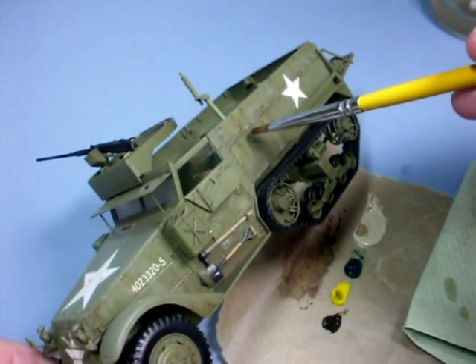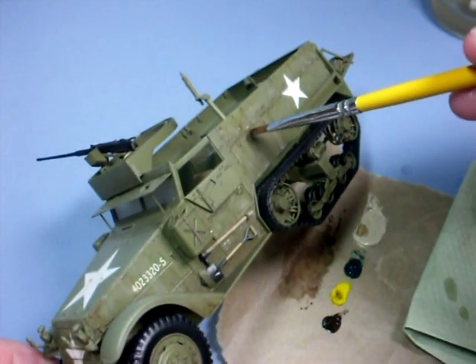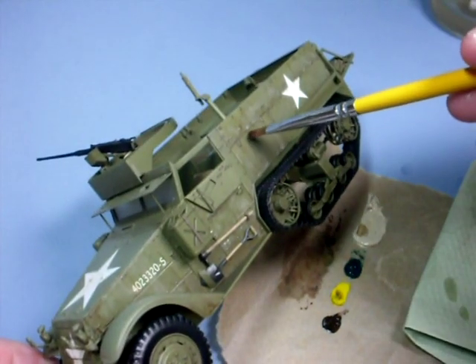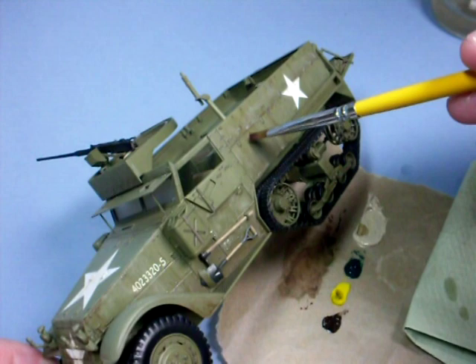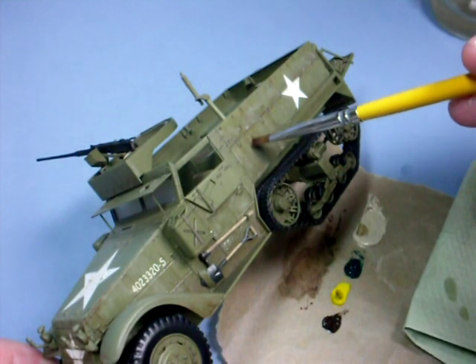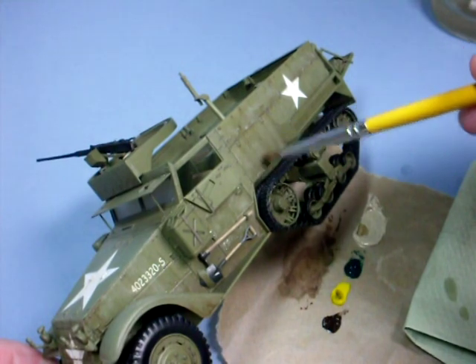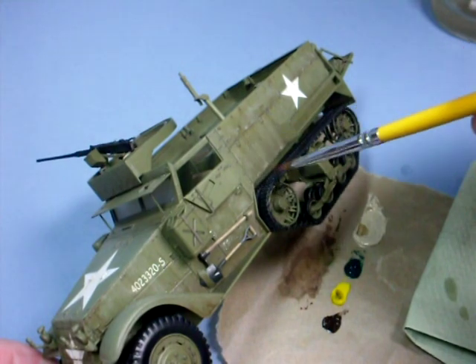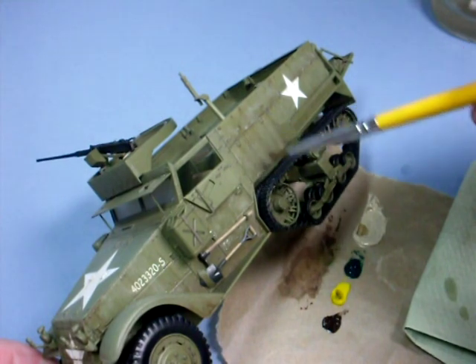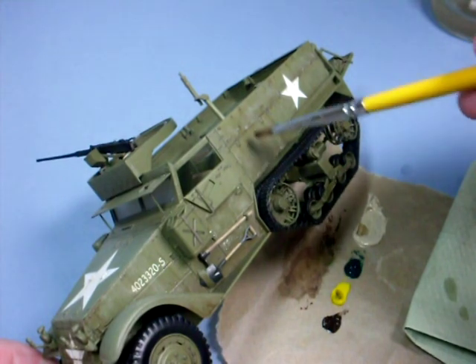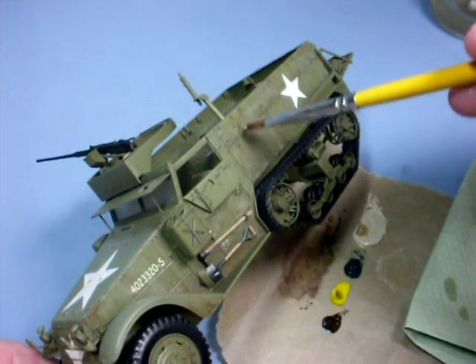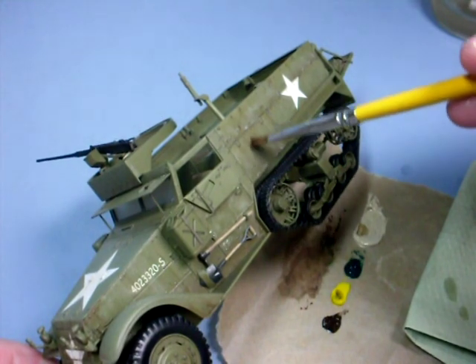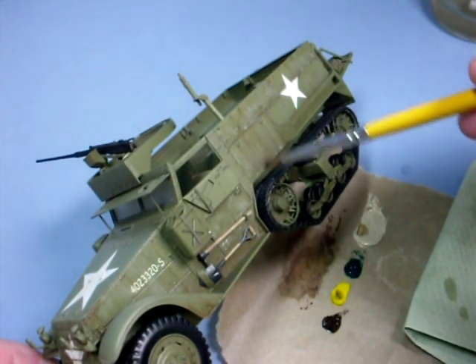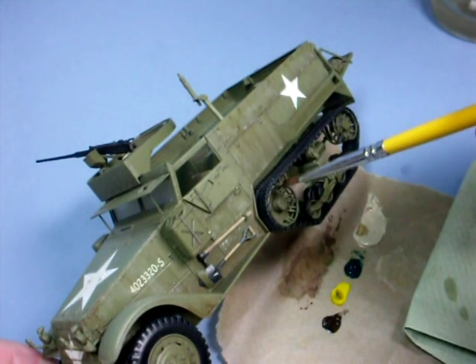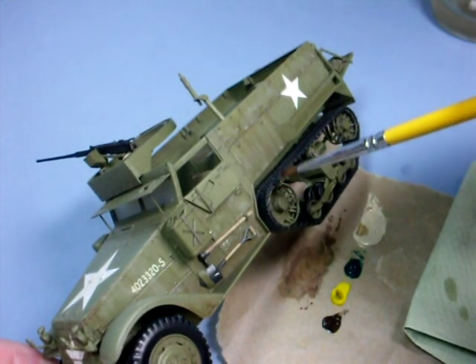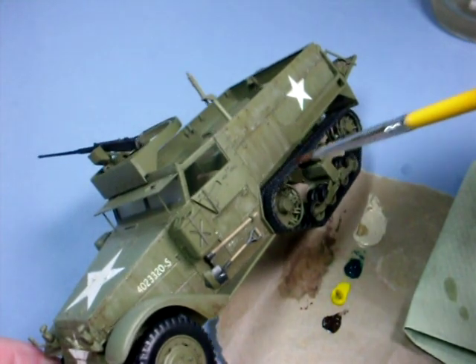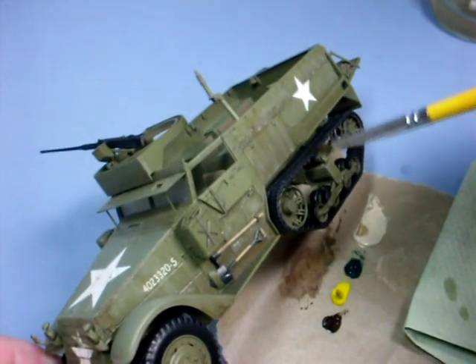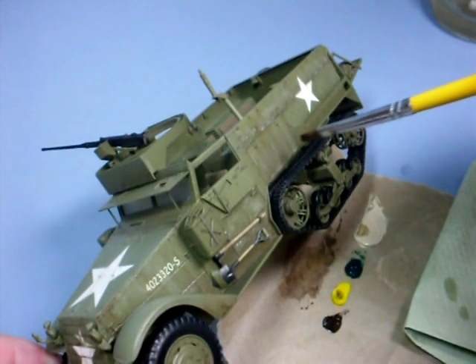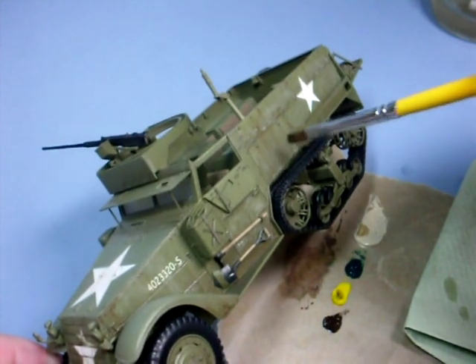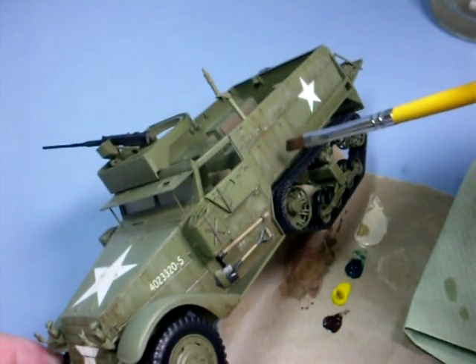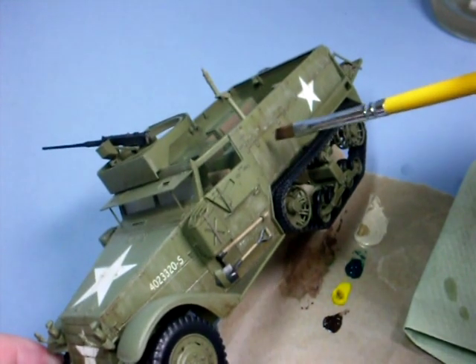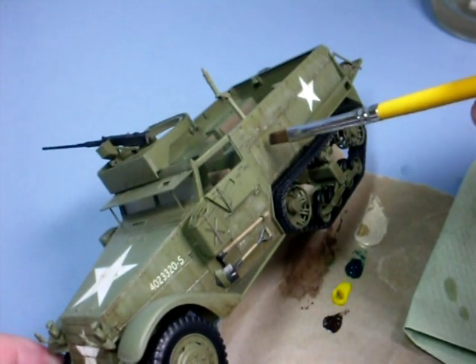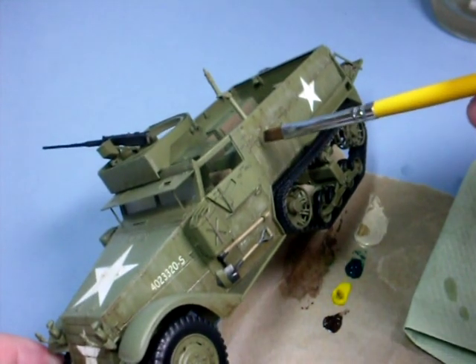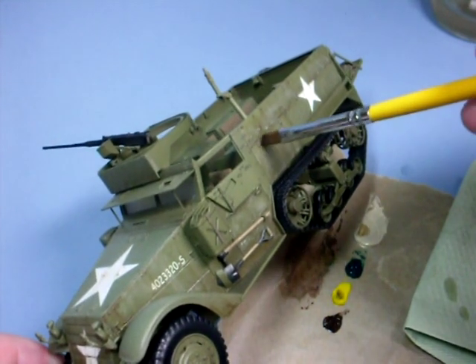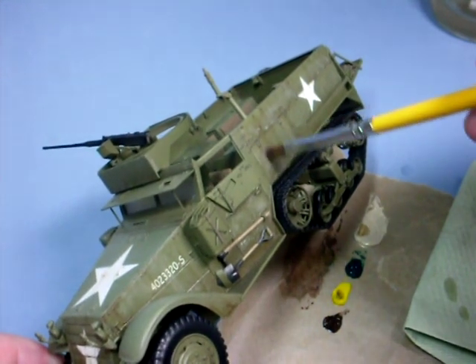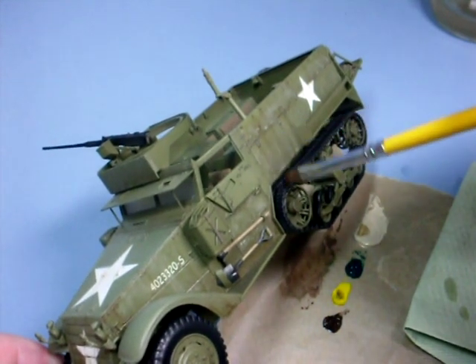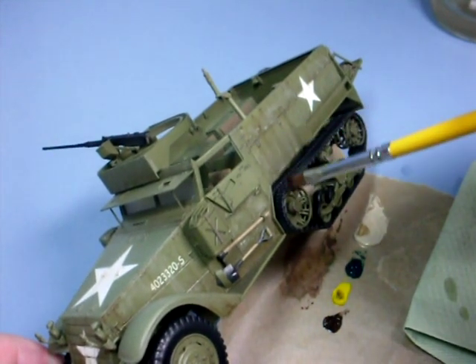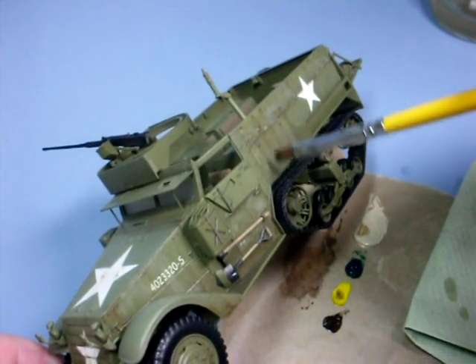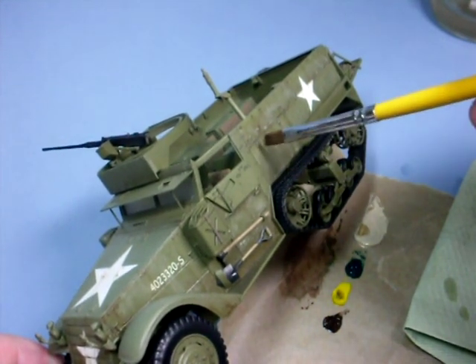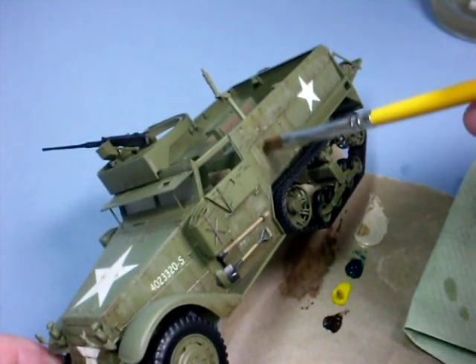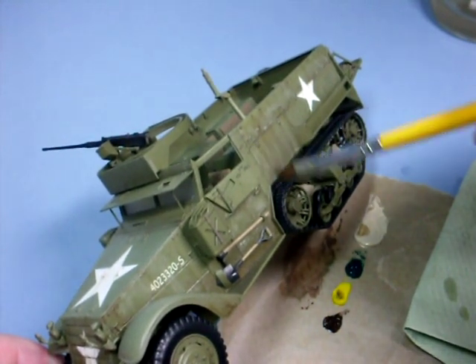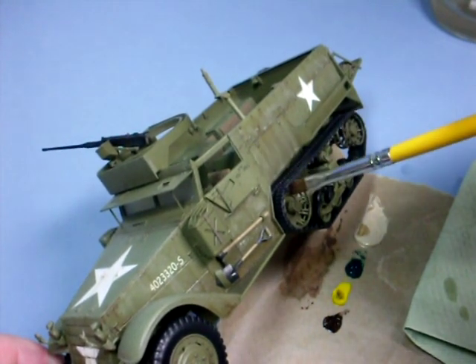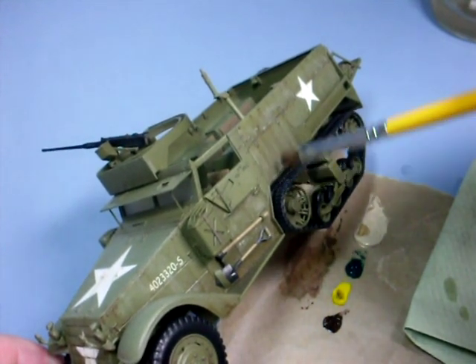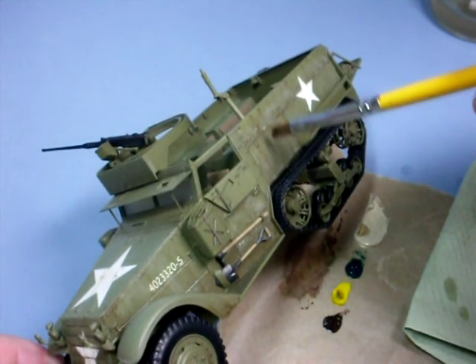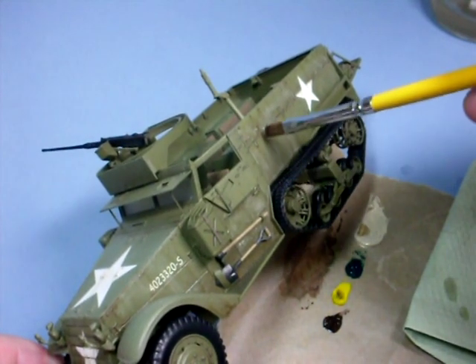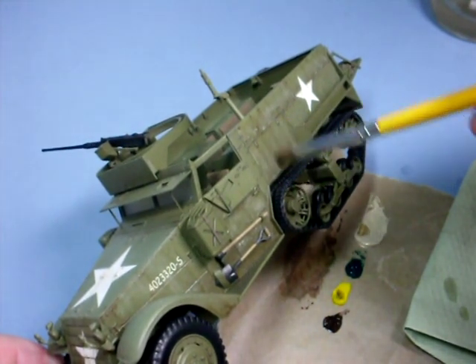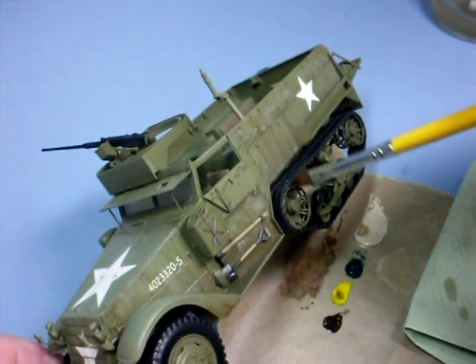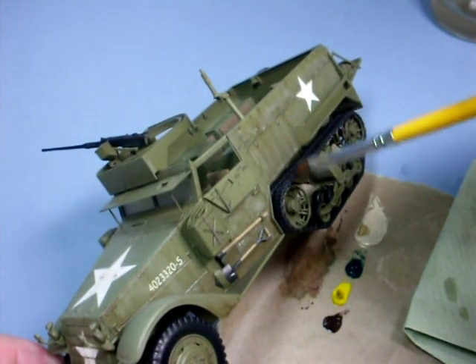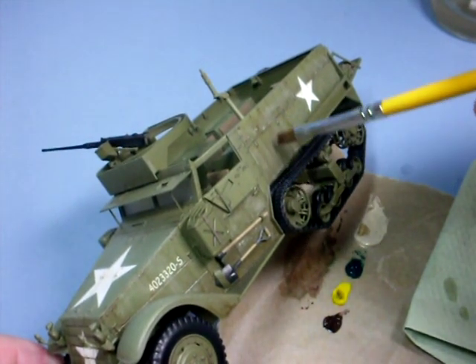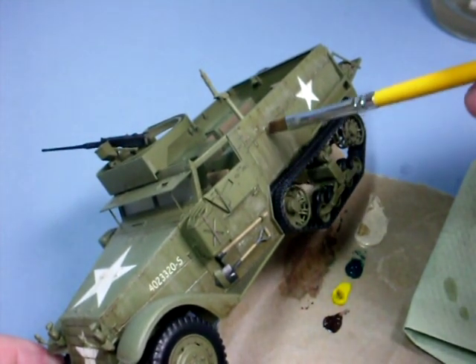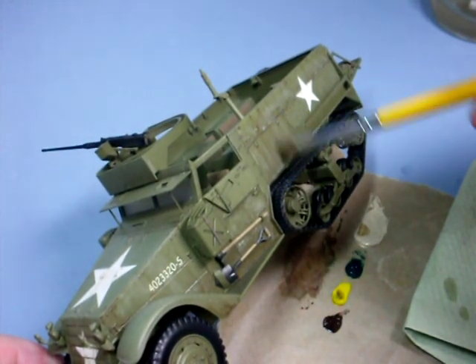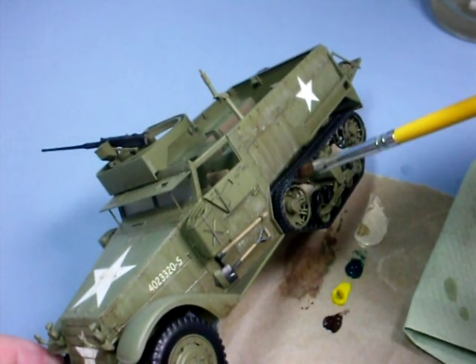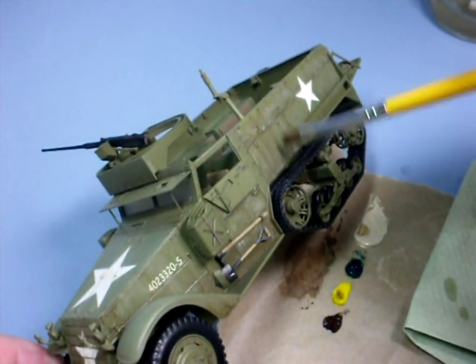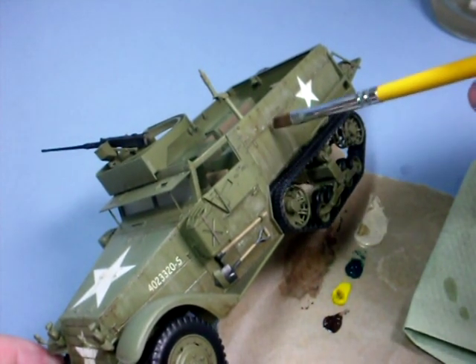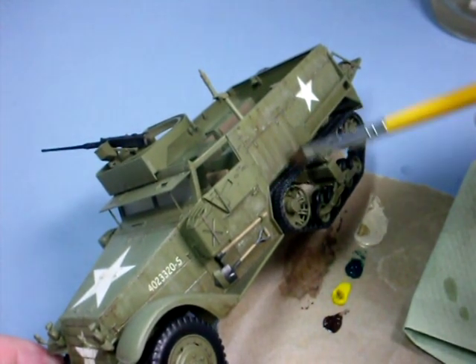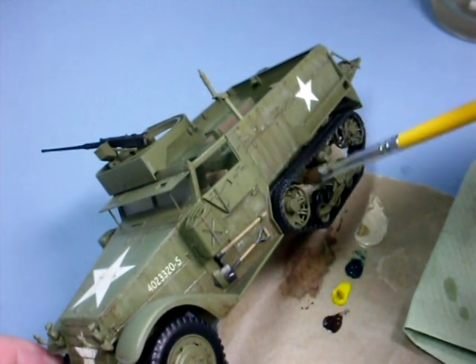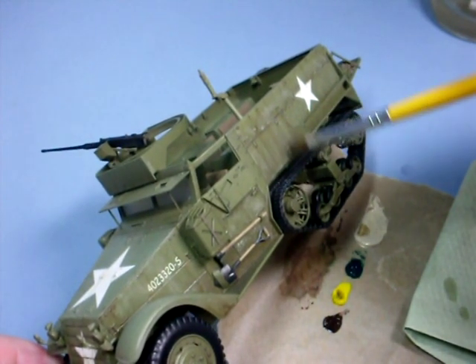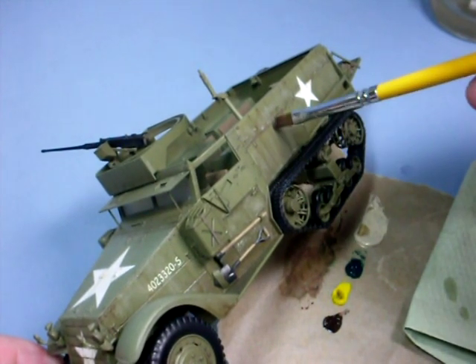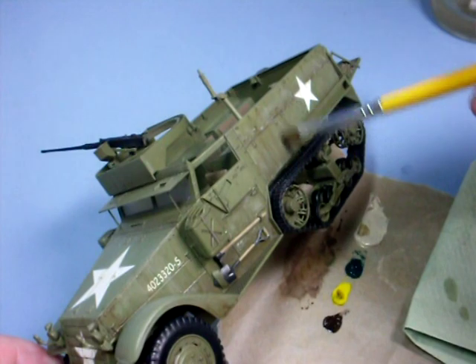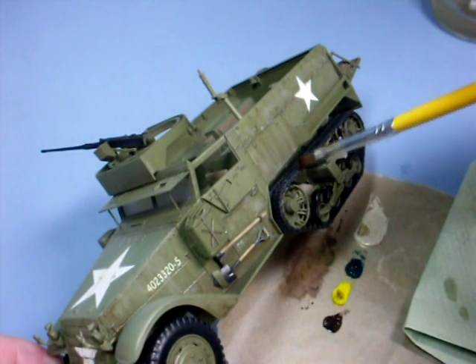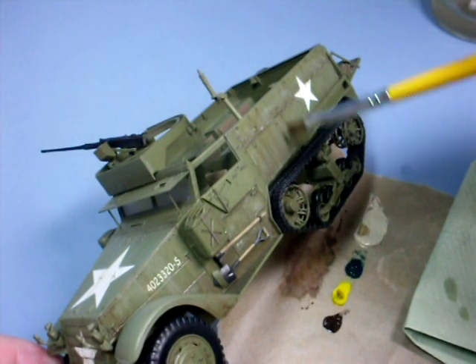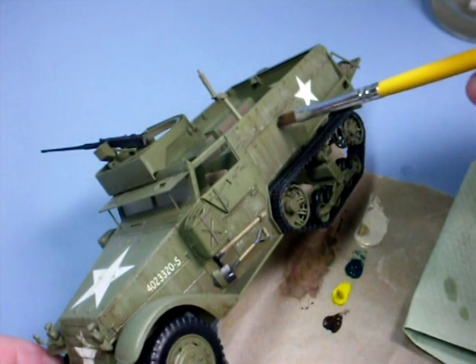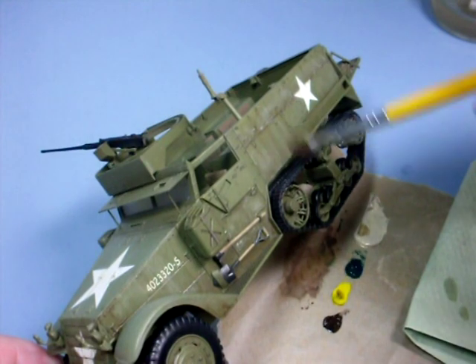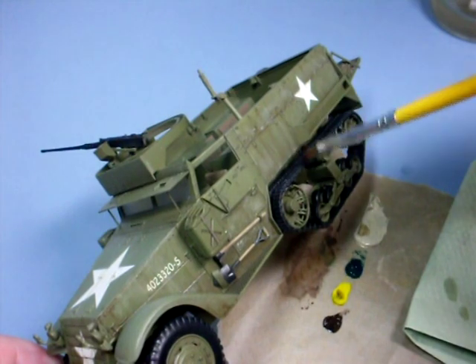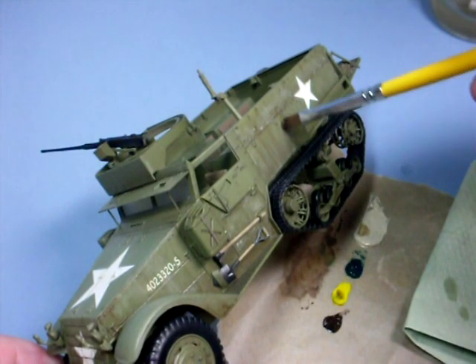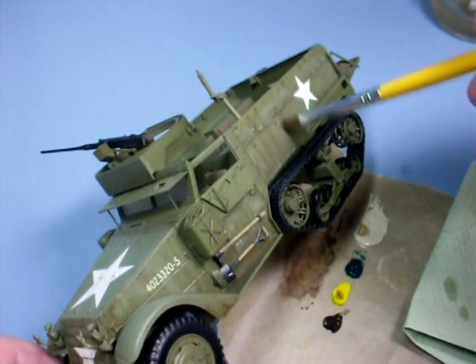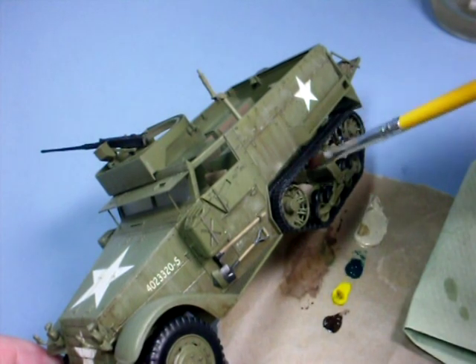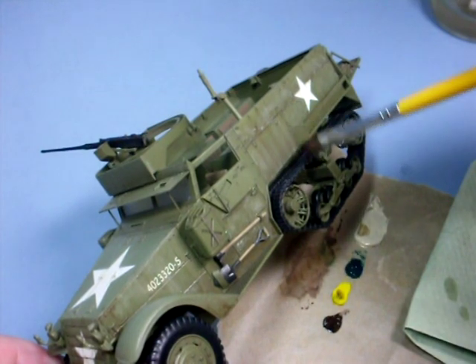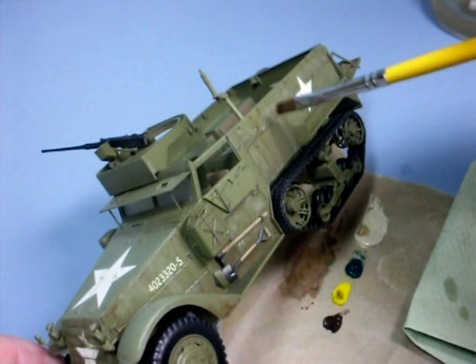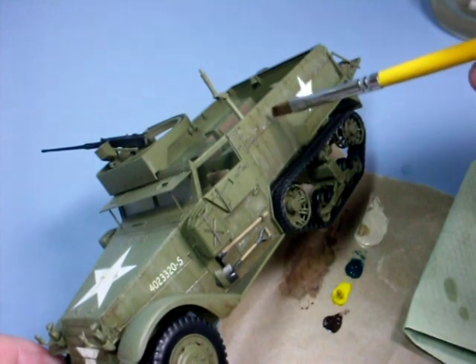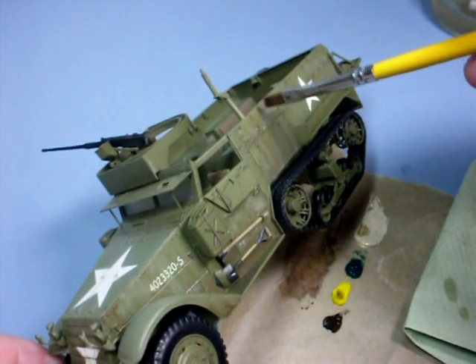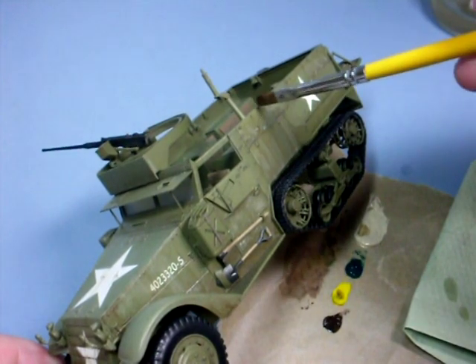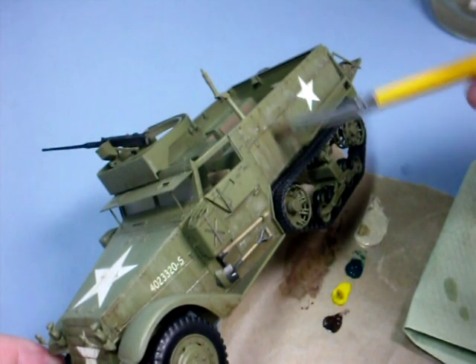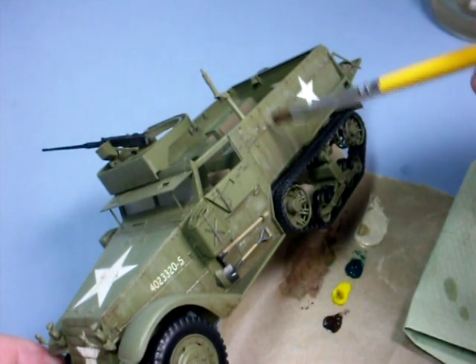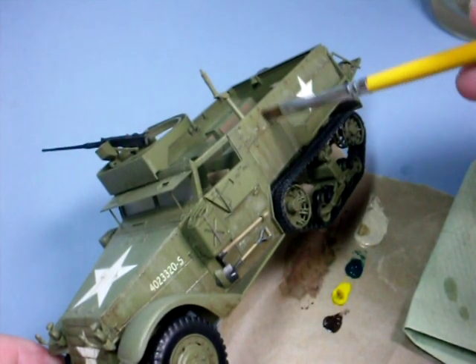Then I gently just blend that back in with a few vertical streaks, and as you can see it's built up a much heavier dust effect.